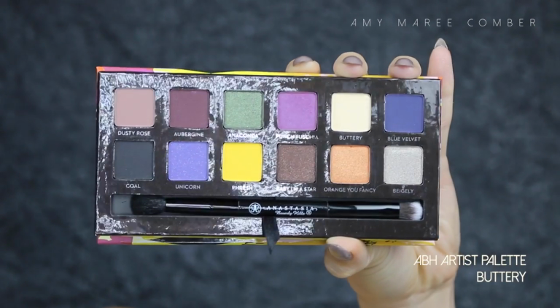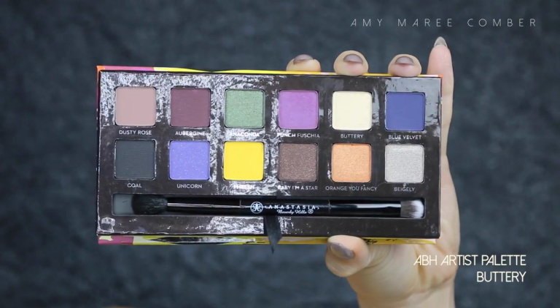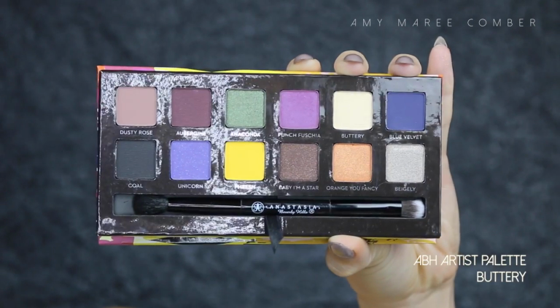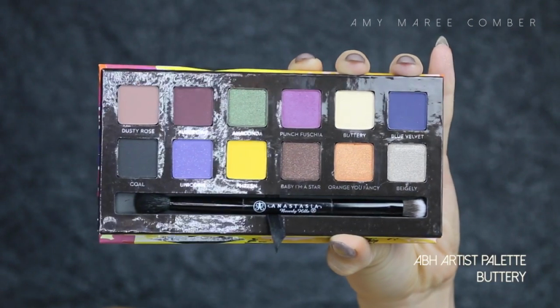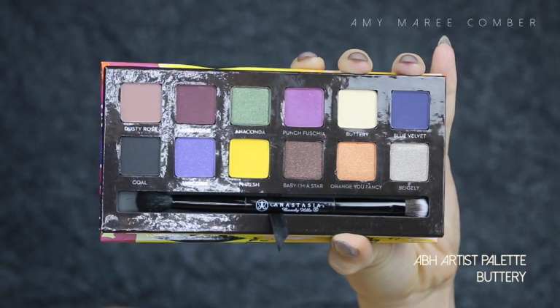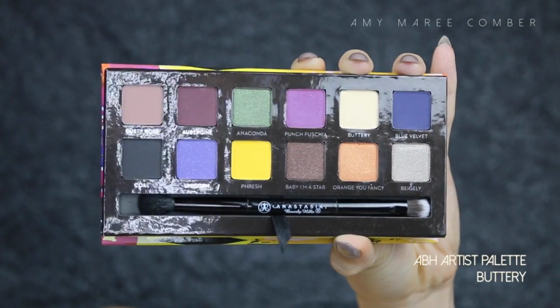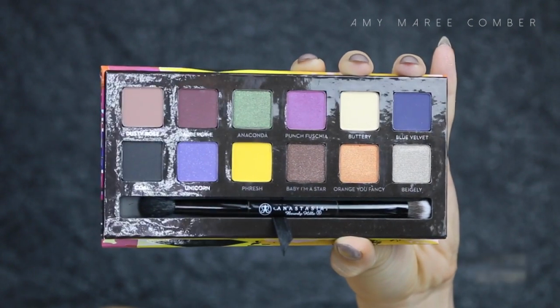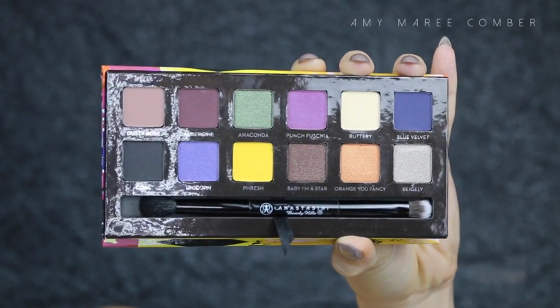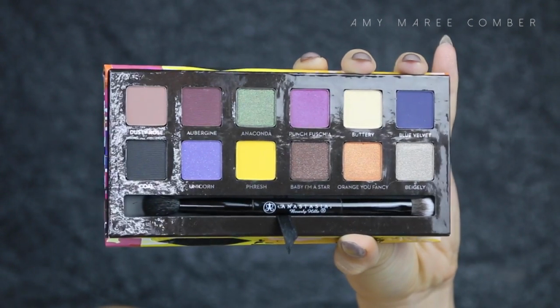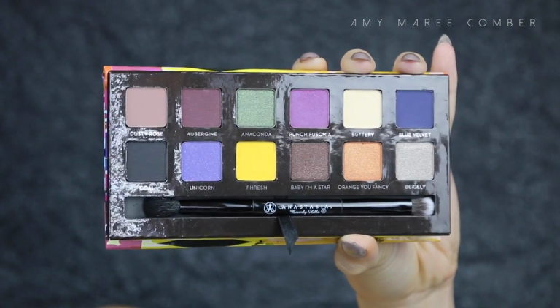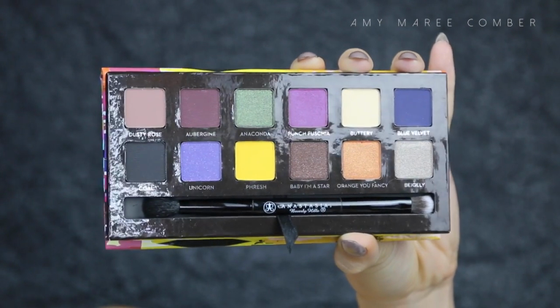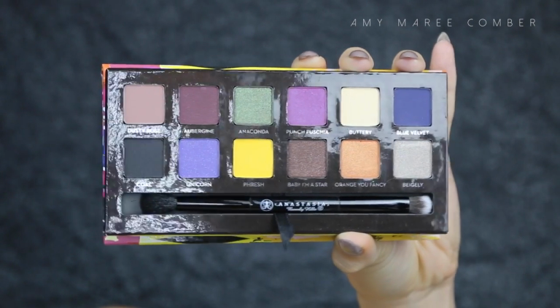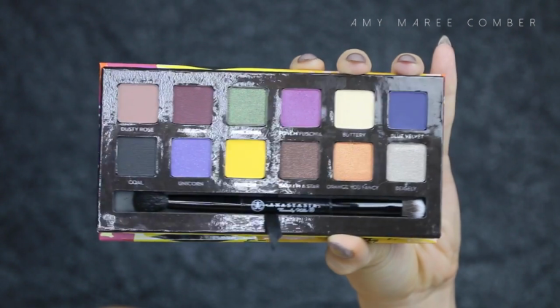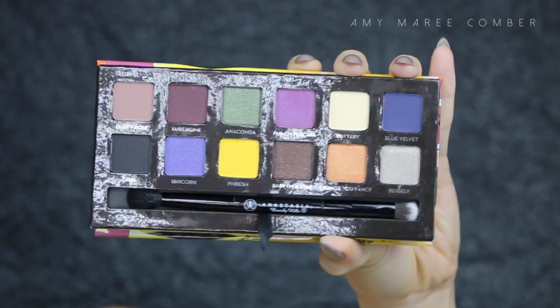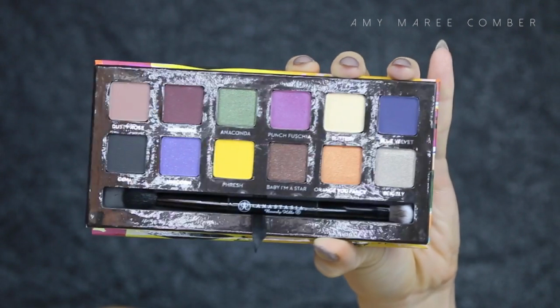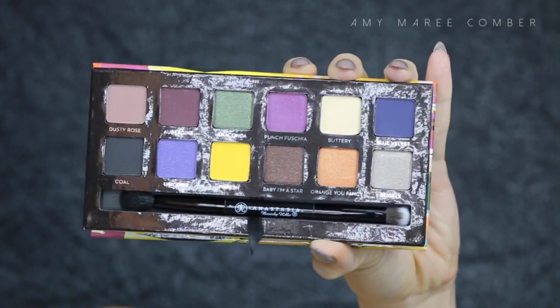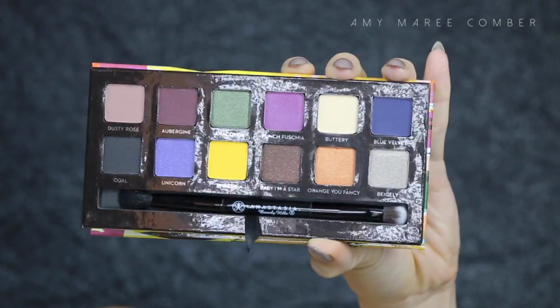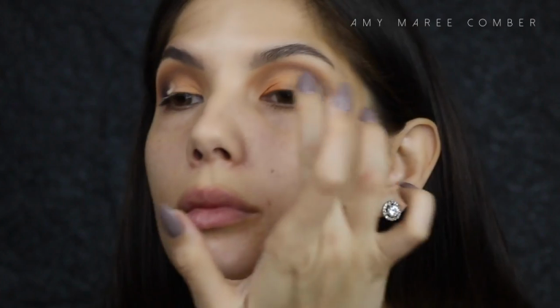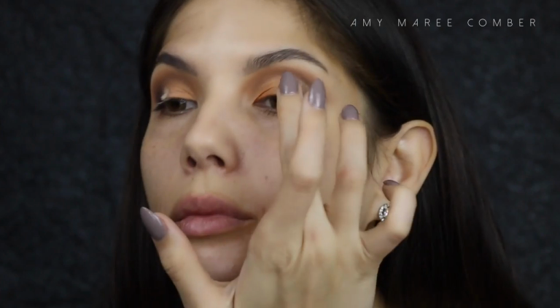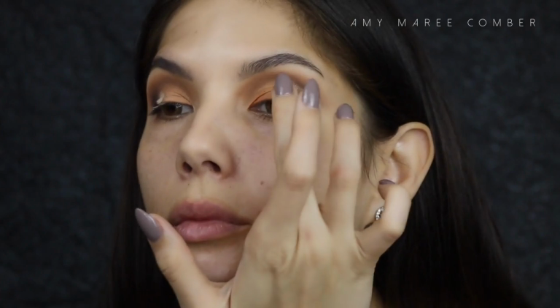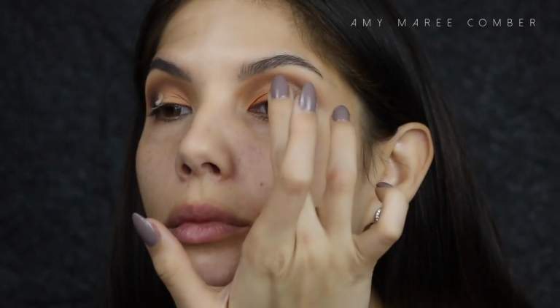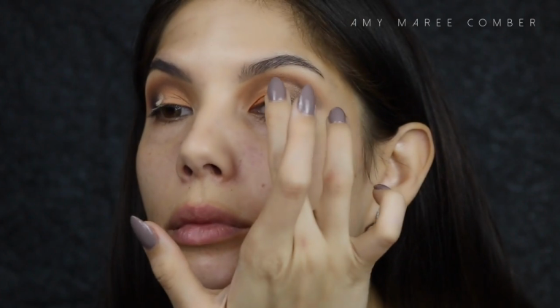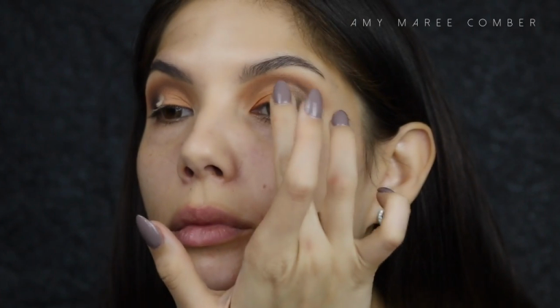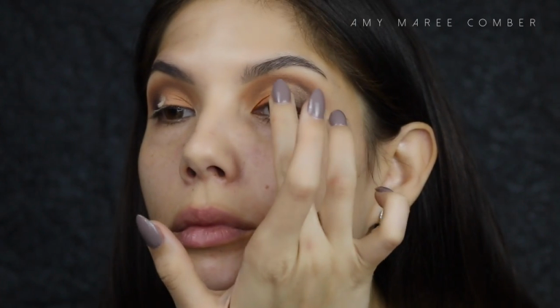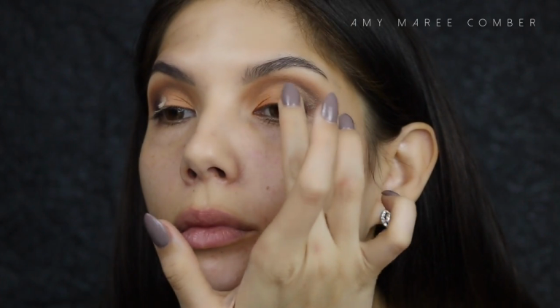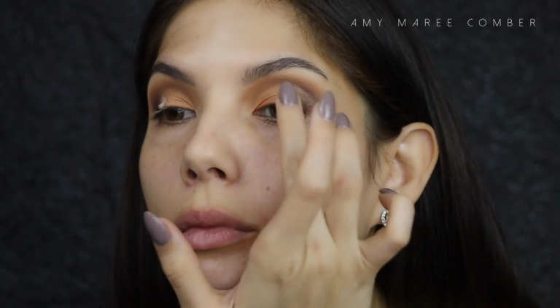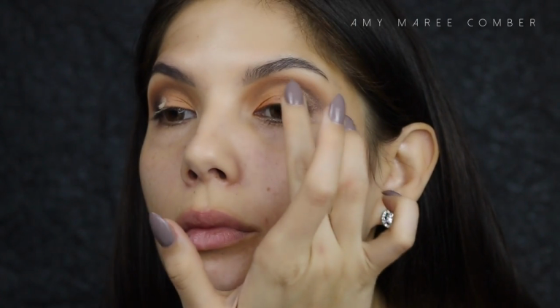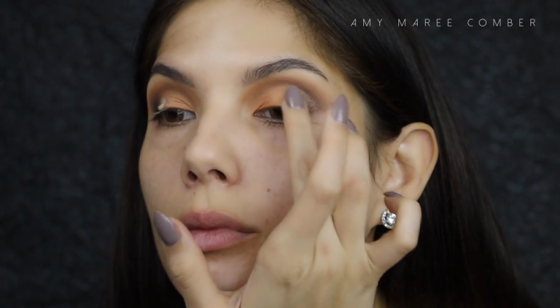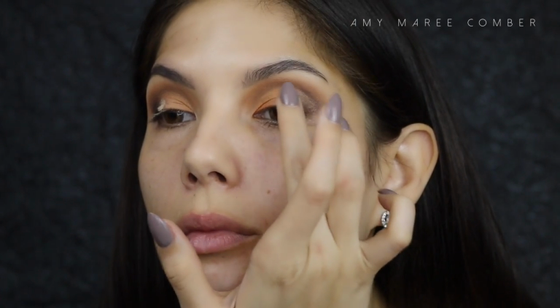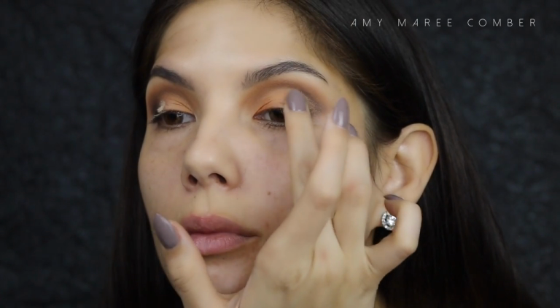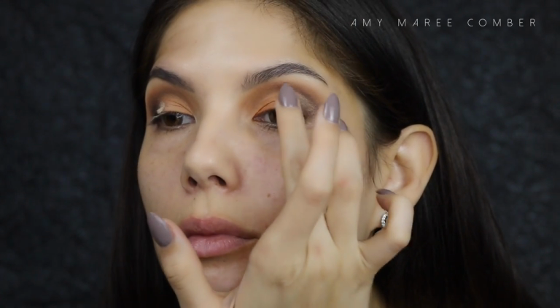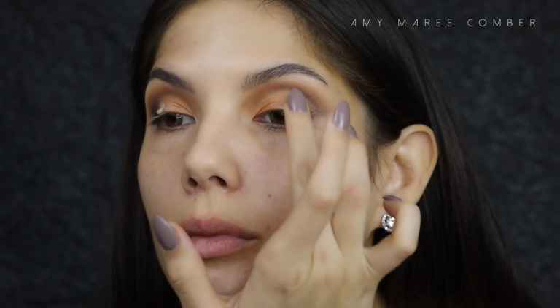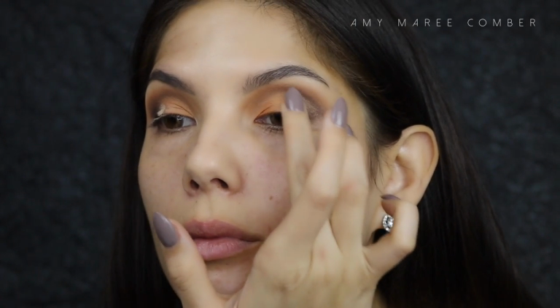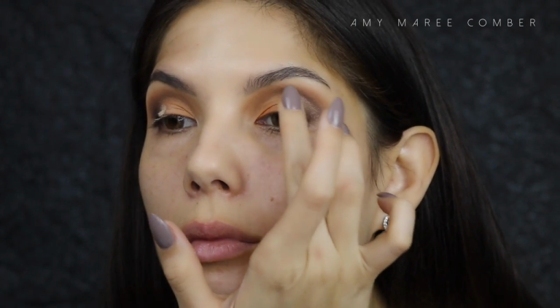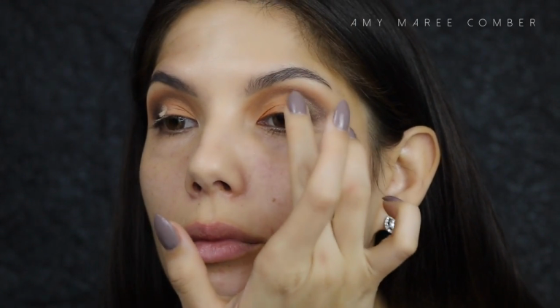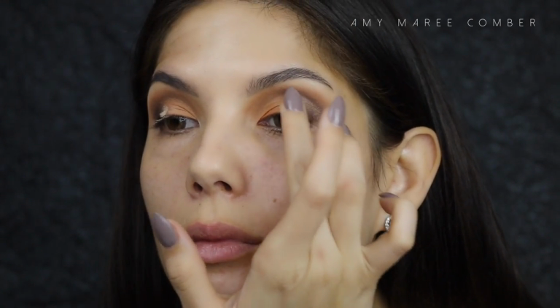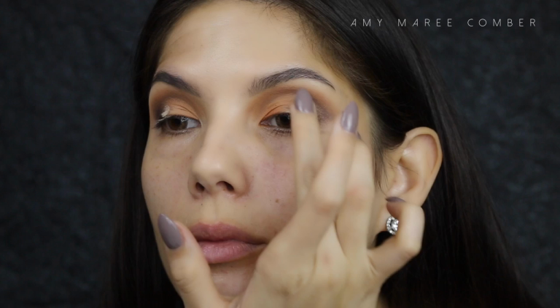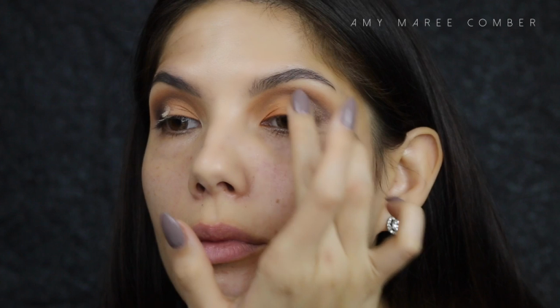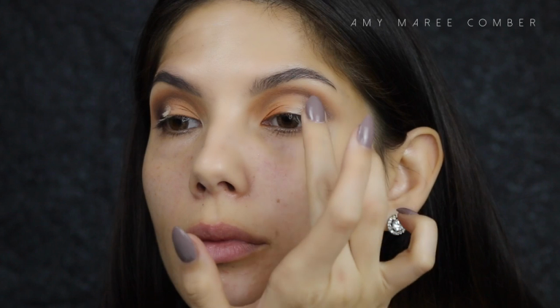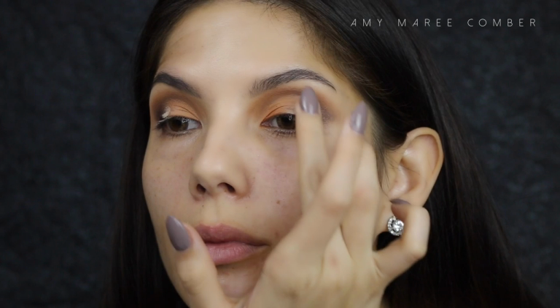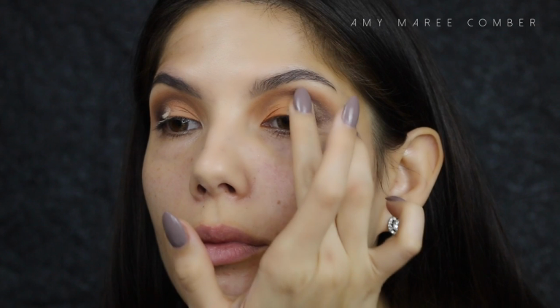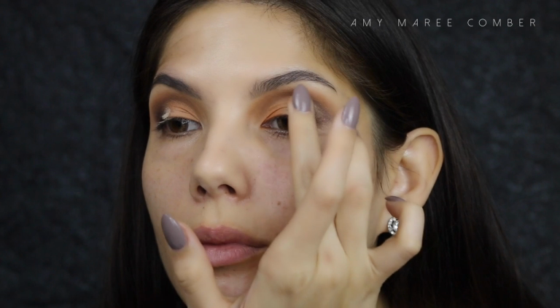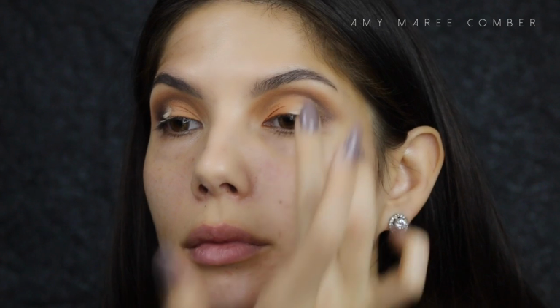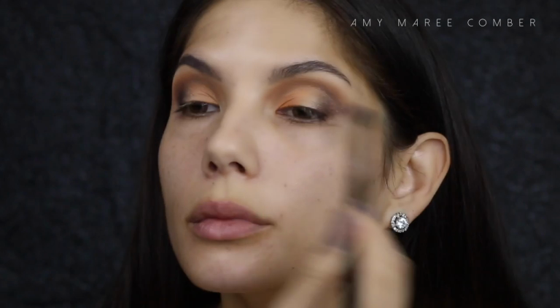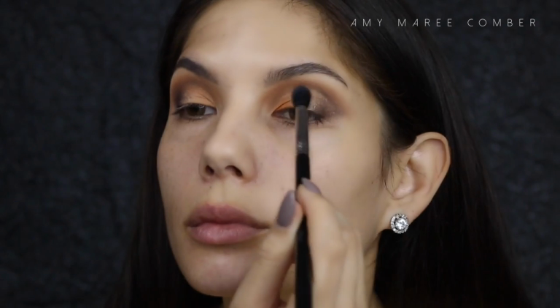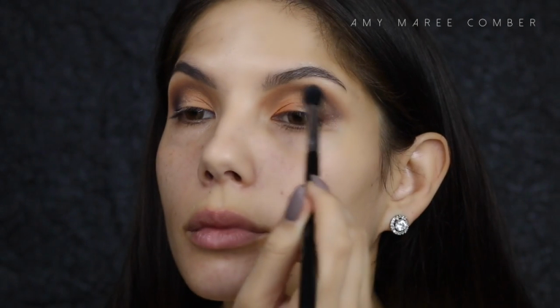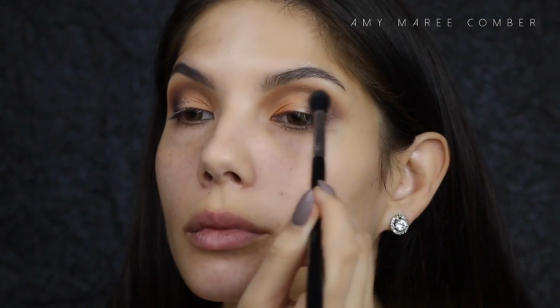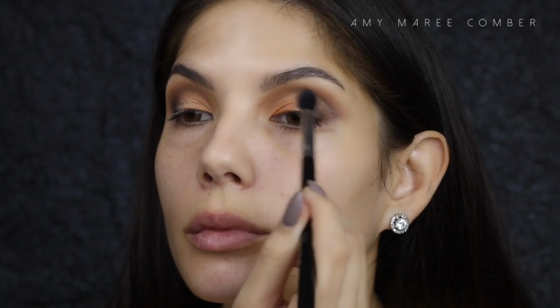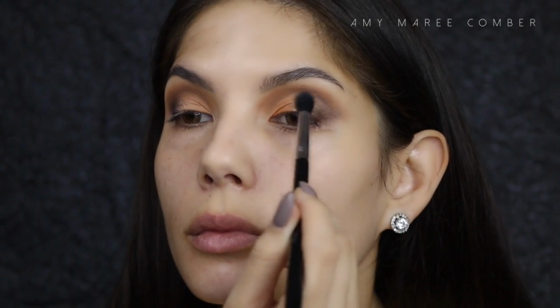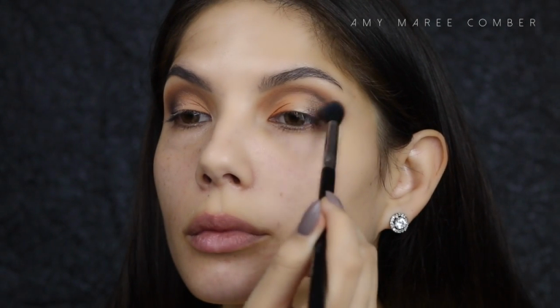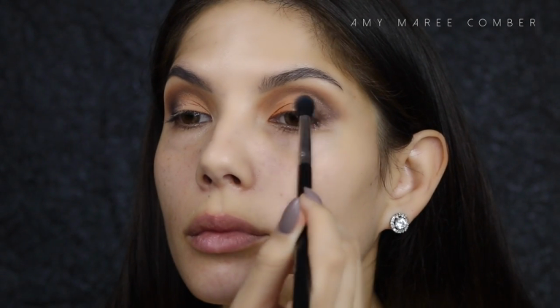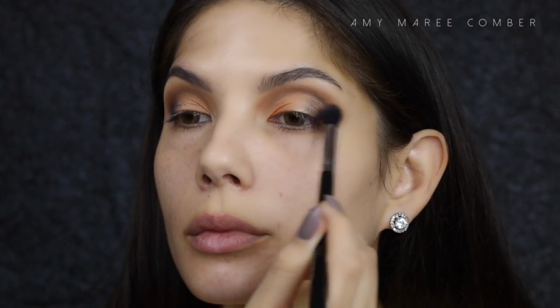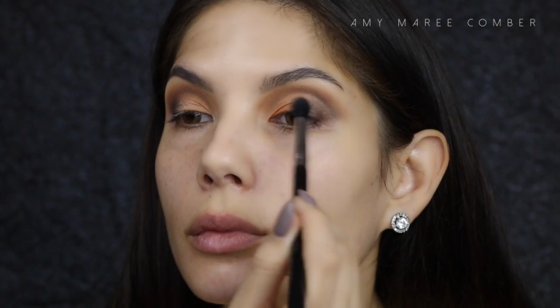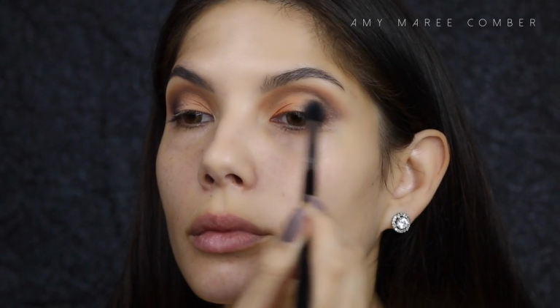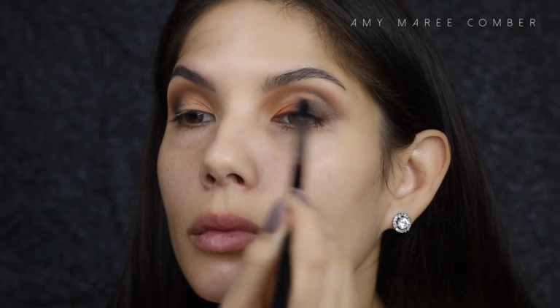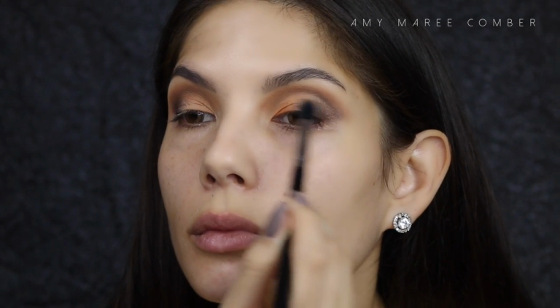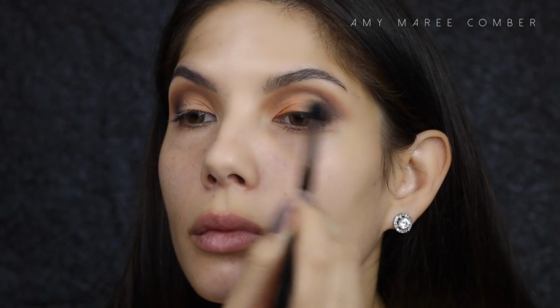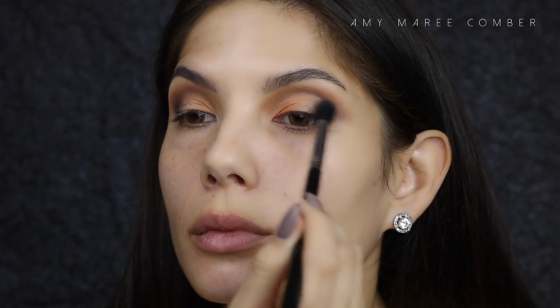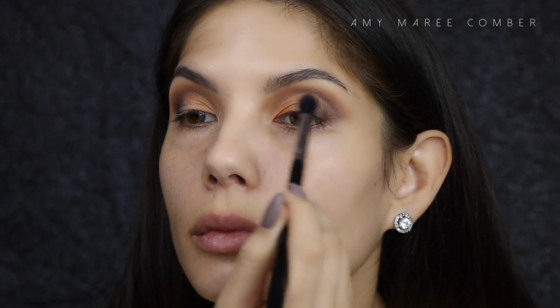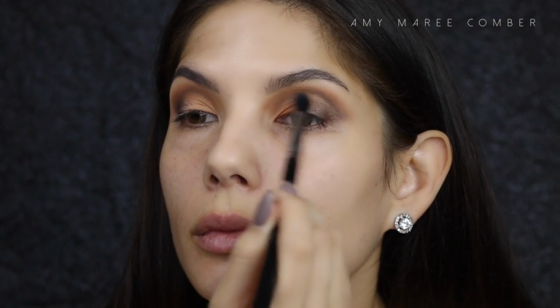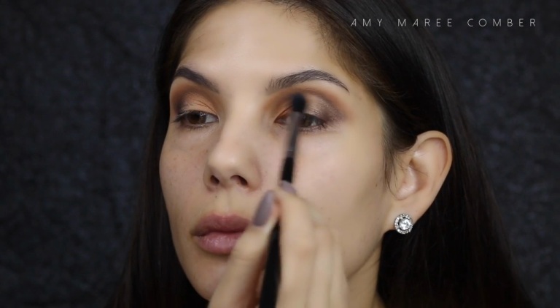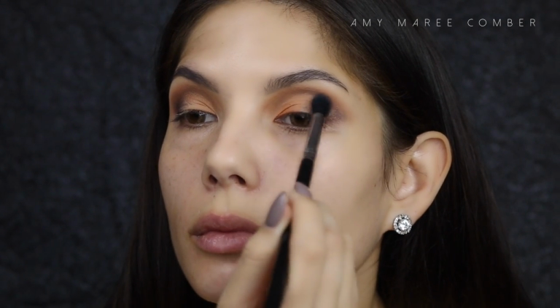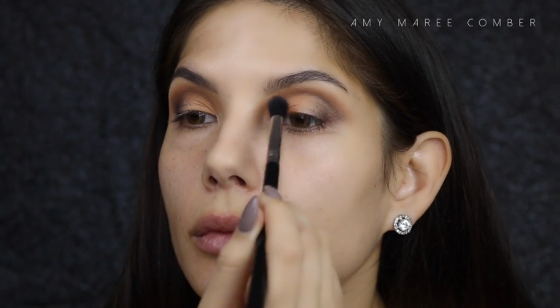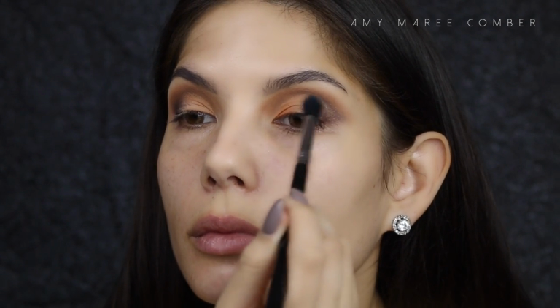With Buttery, I'm applying it to where those two colors meet. This will just add a hint of brightness and blend the colors better.